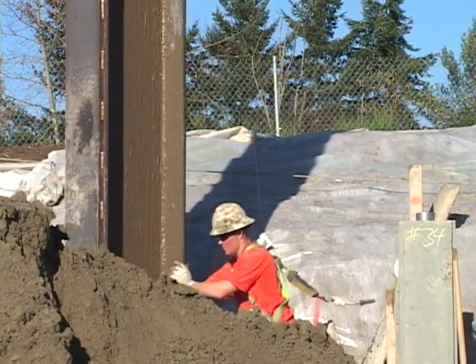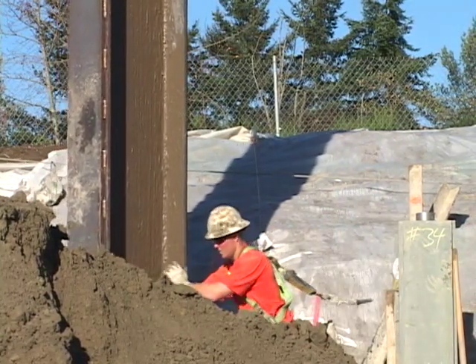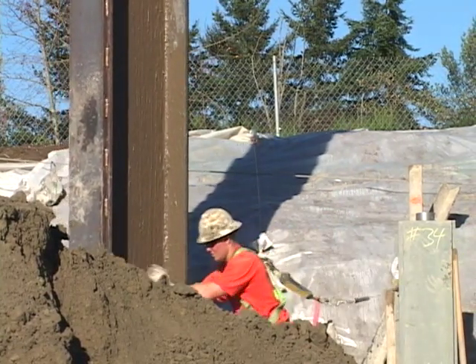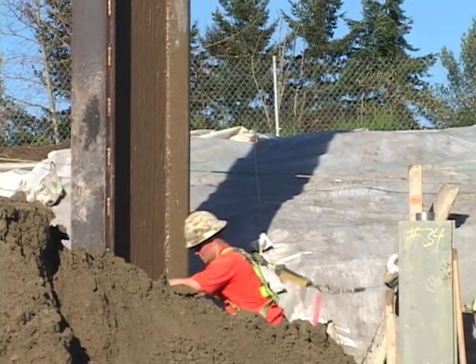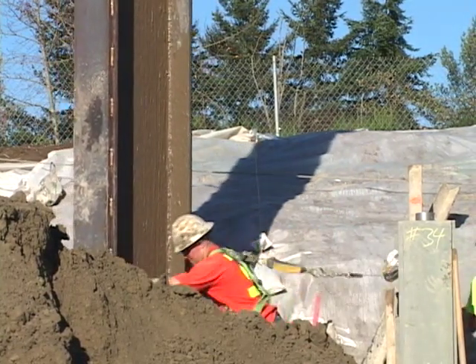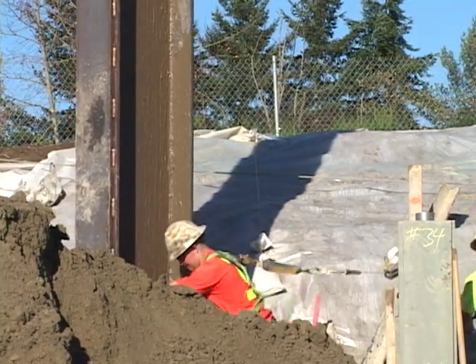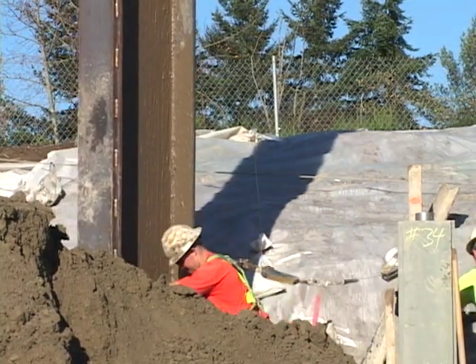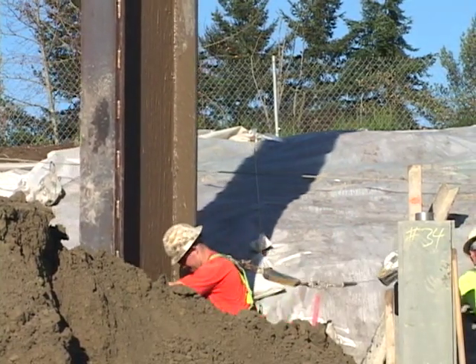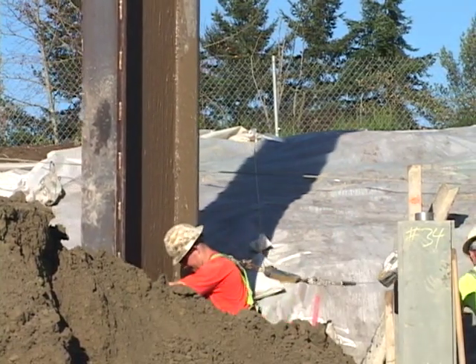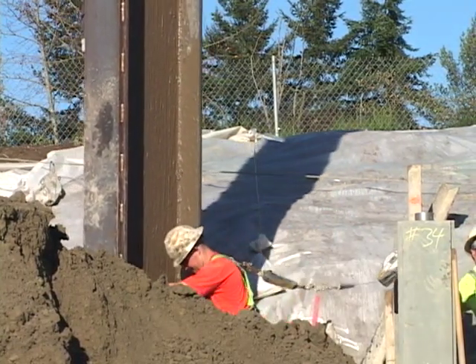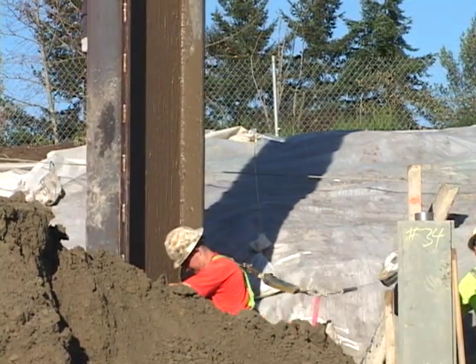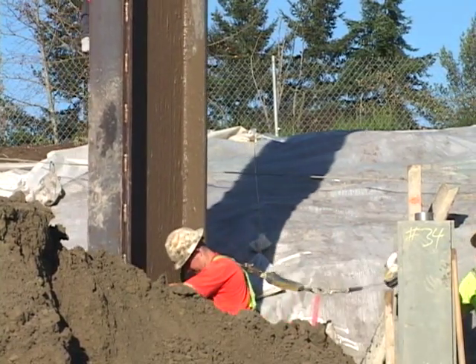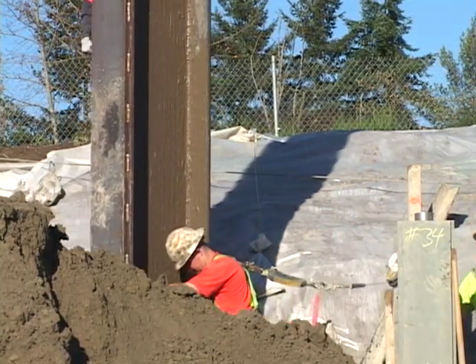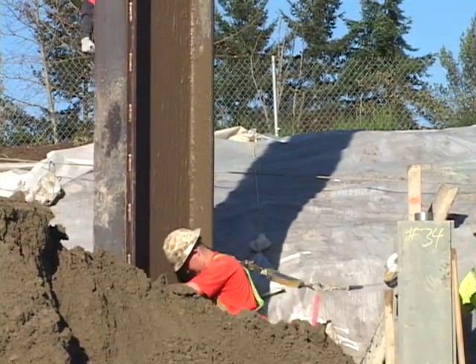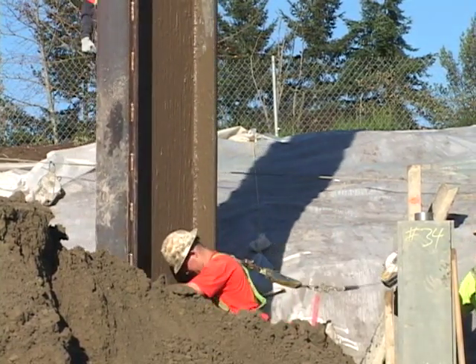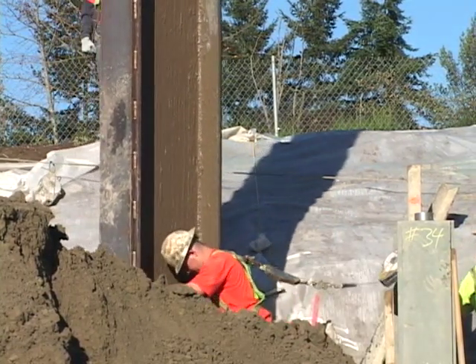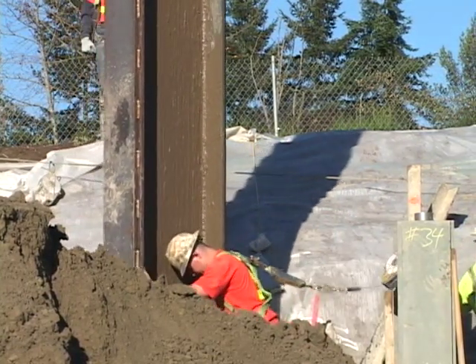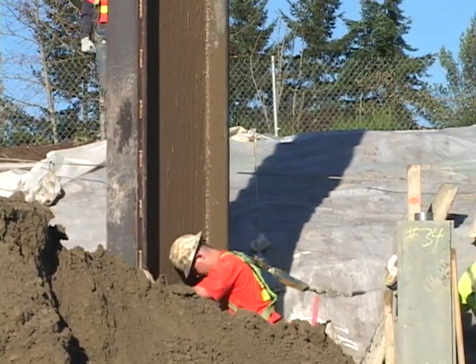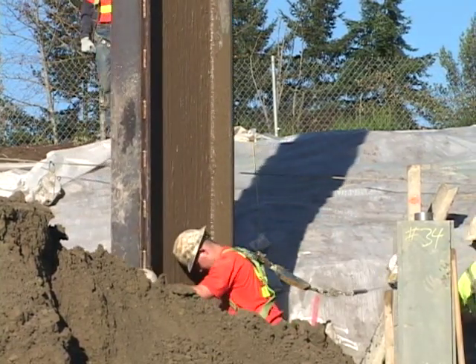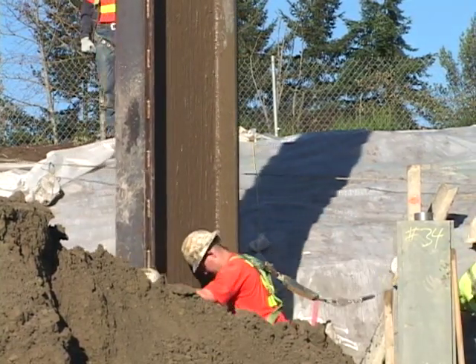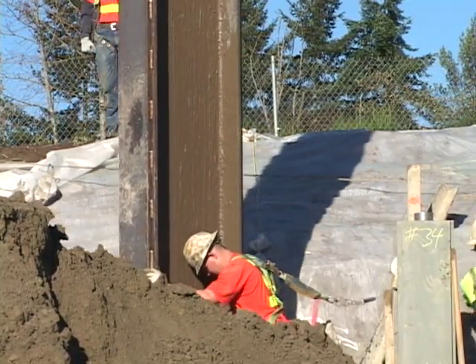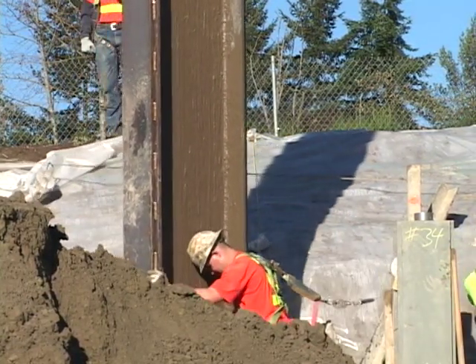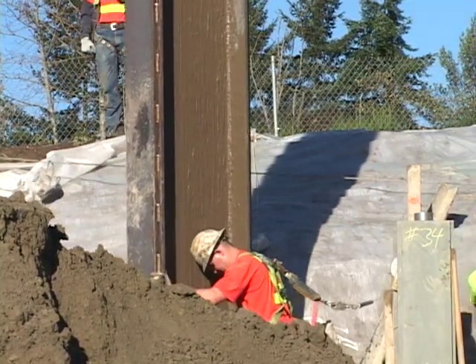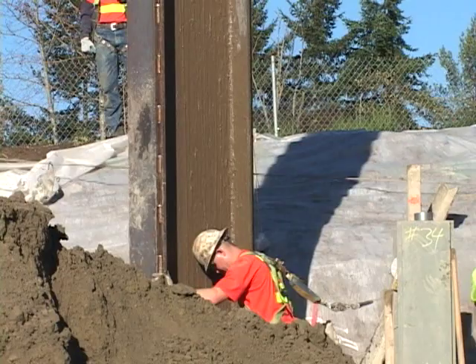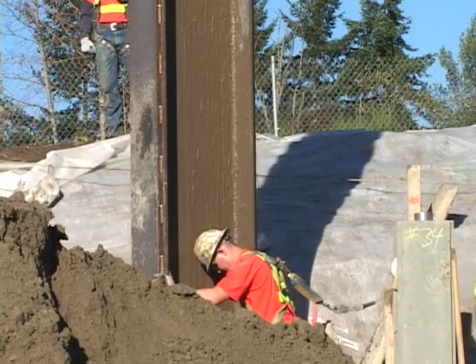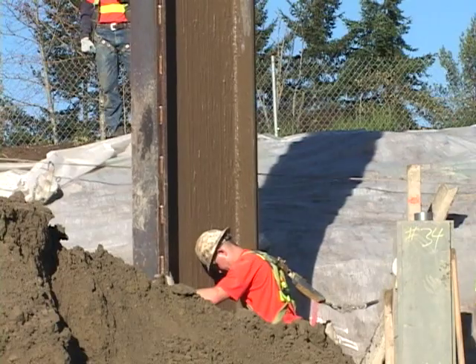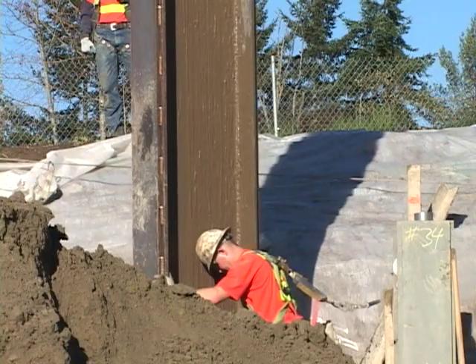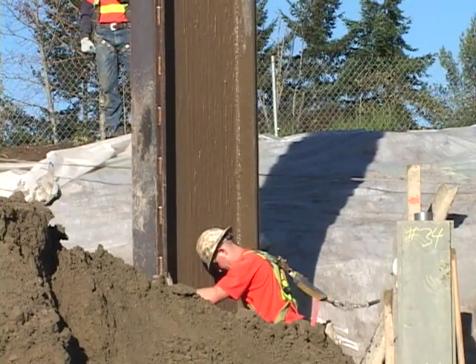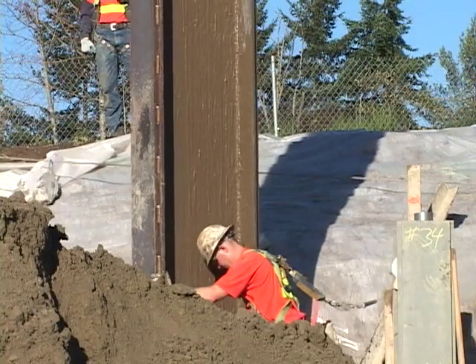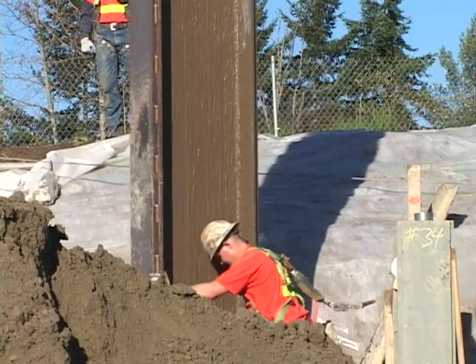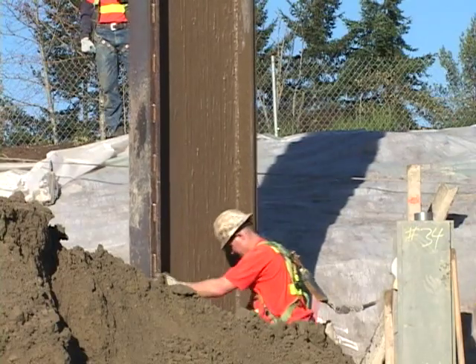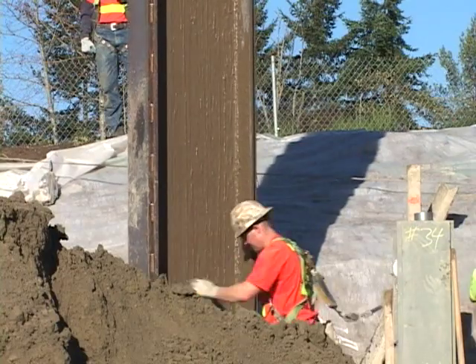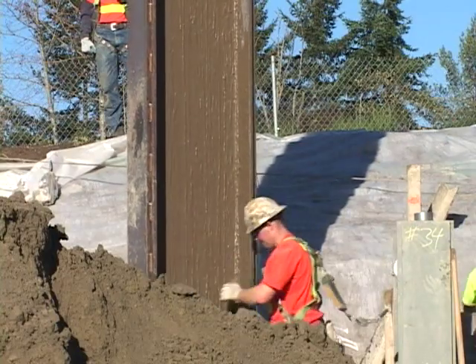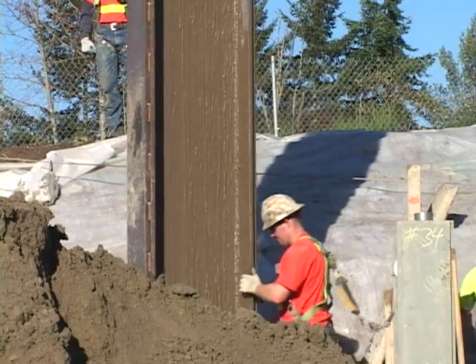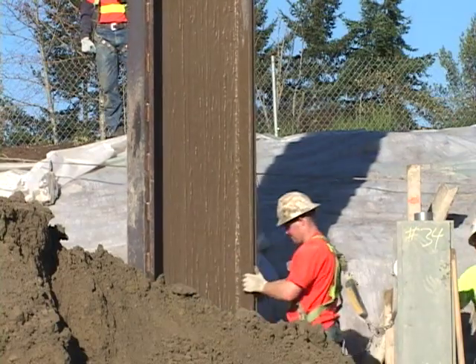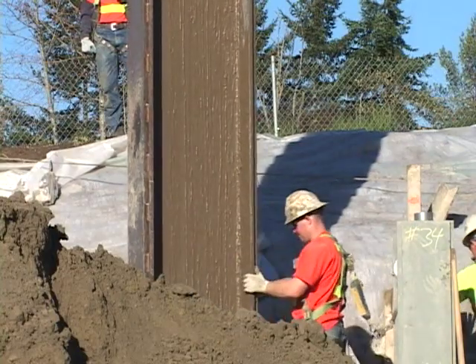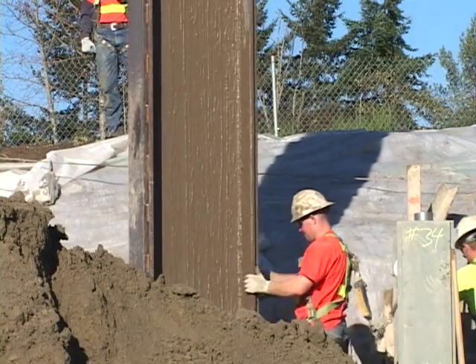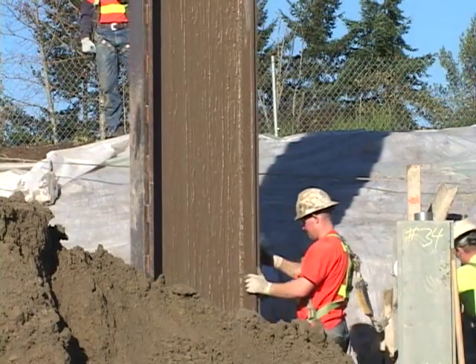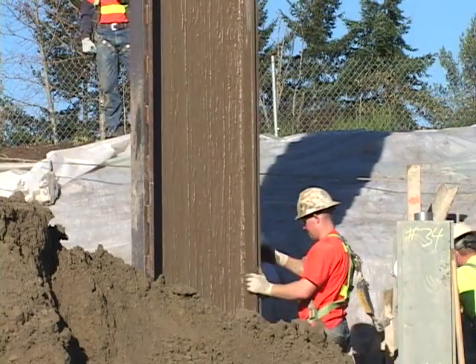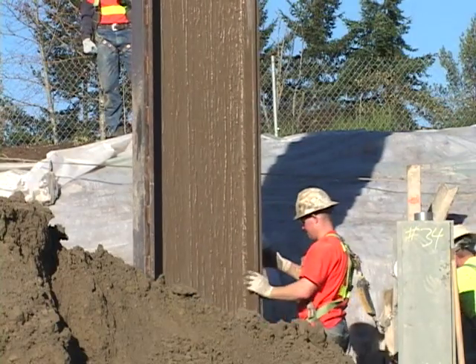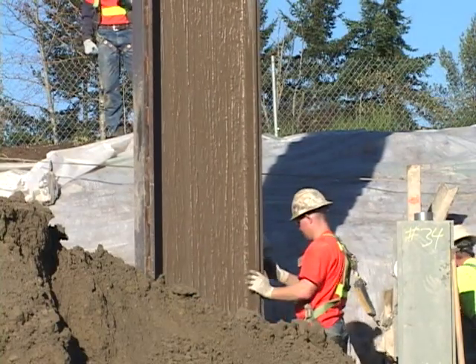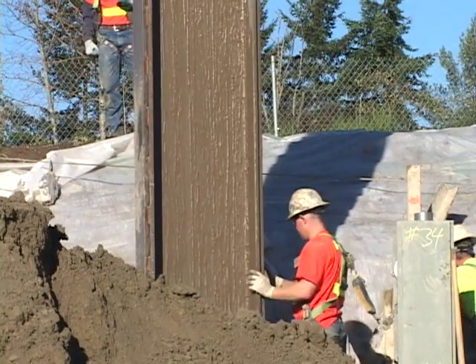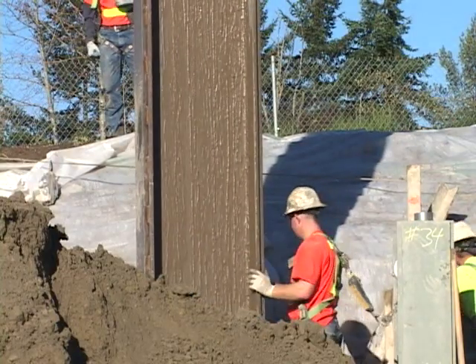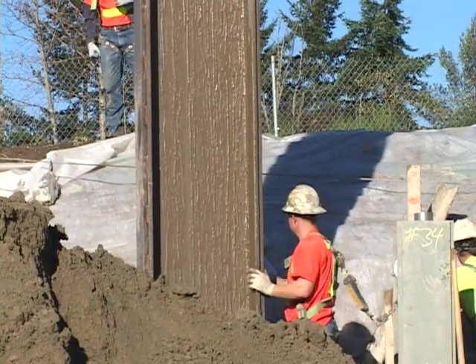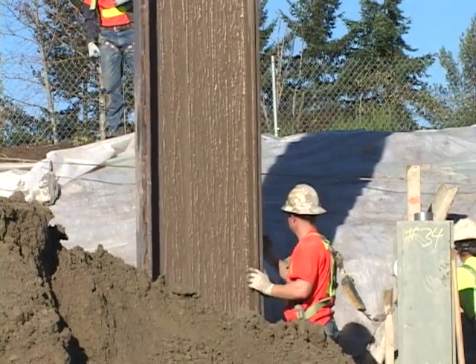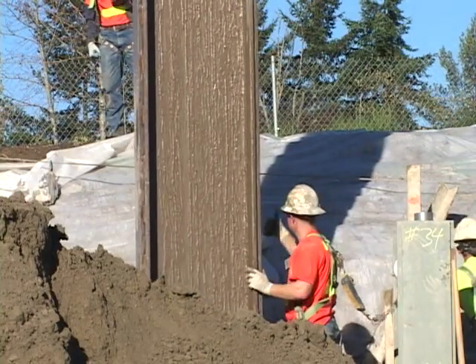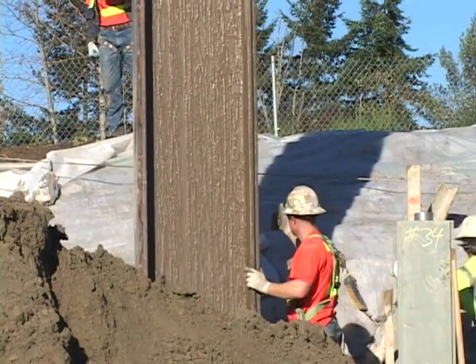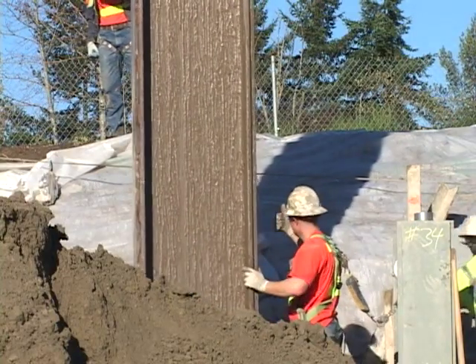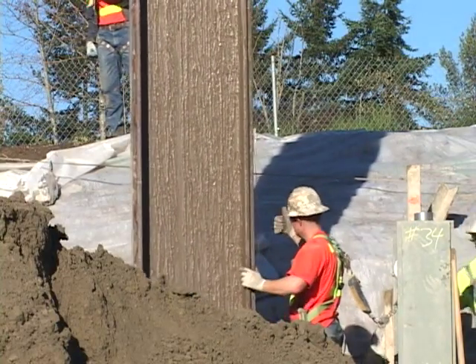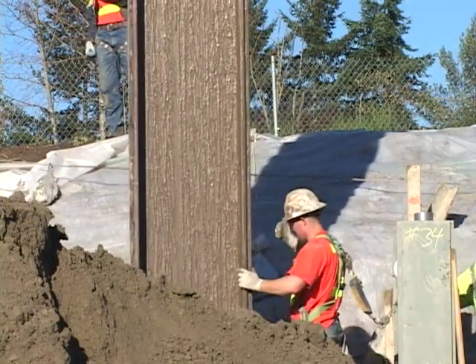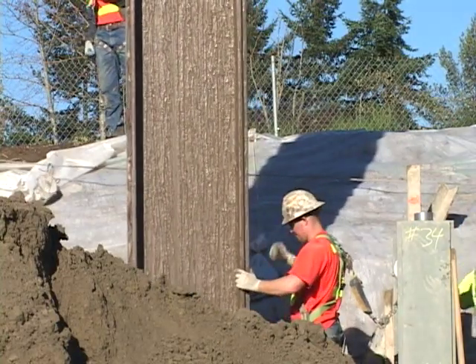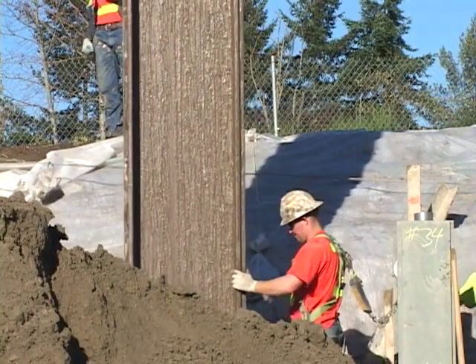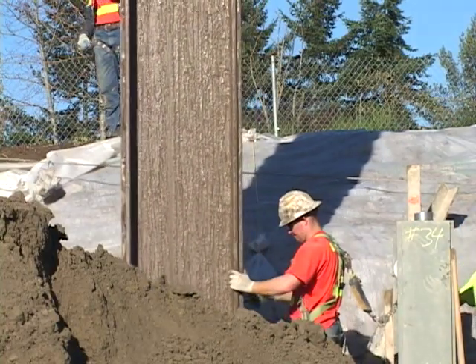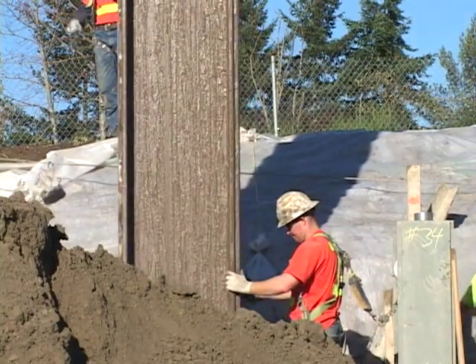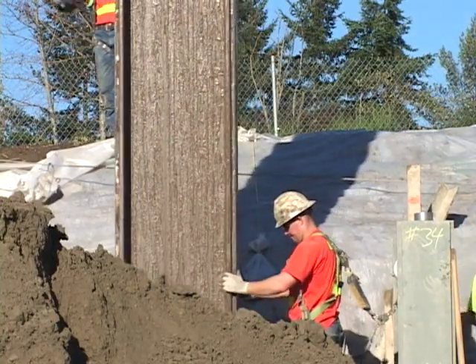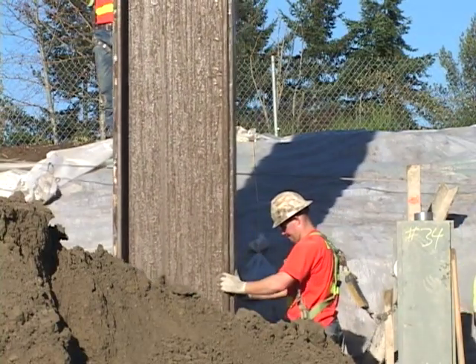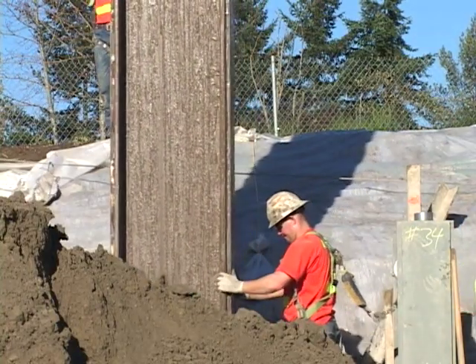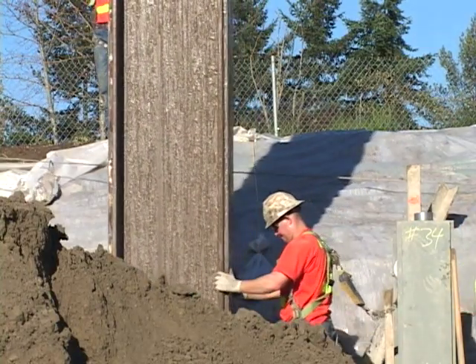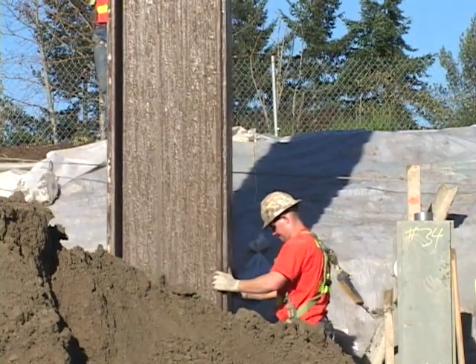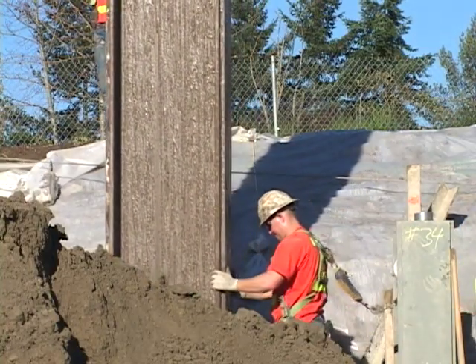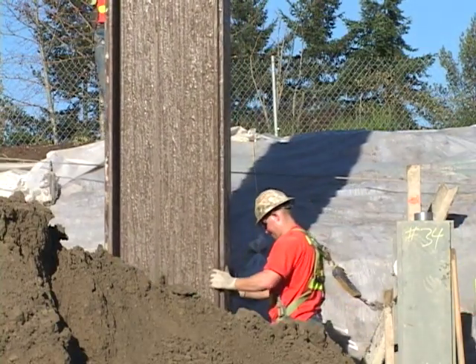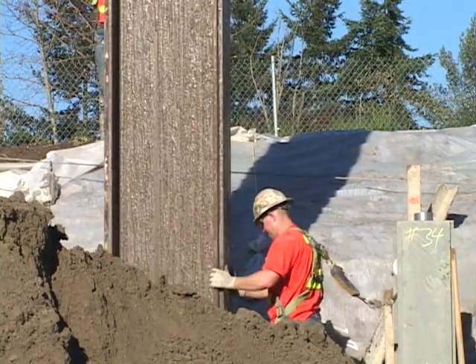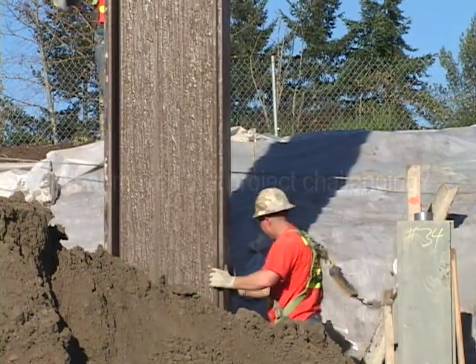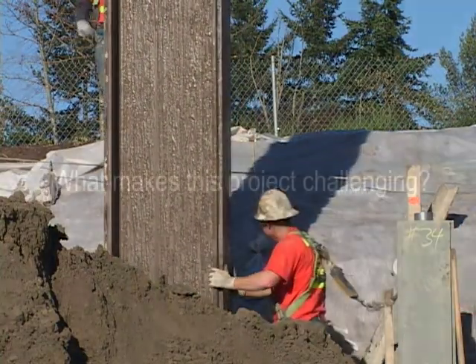The ramp coming off of 525 and the ramp coming off 405 will come here and be over top of each other.